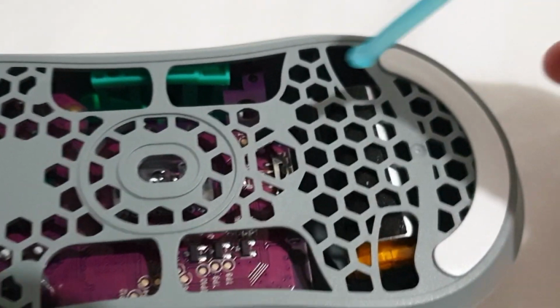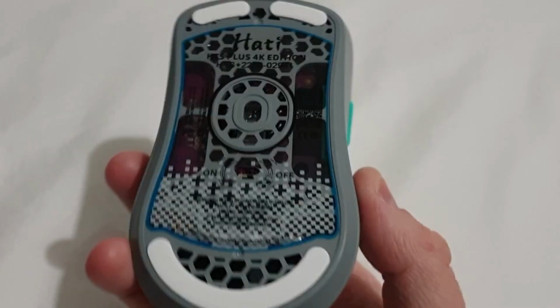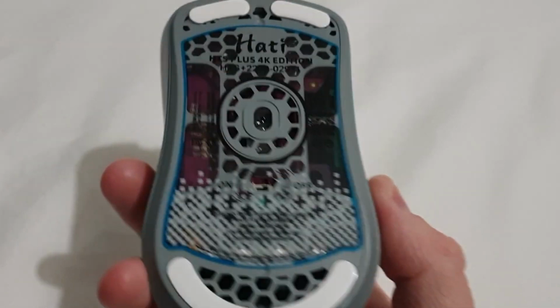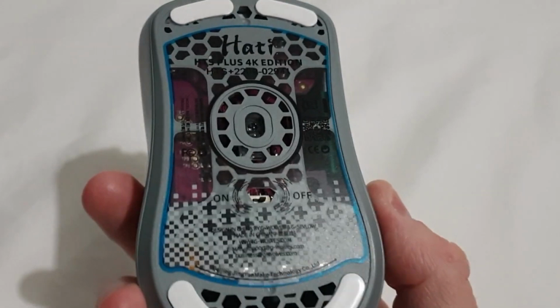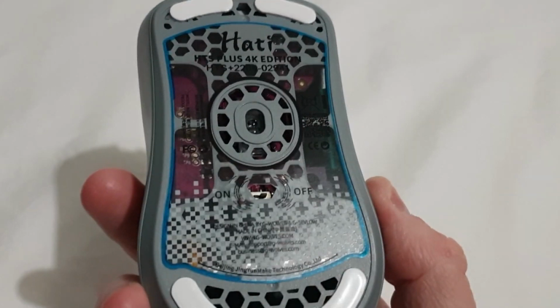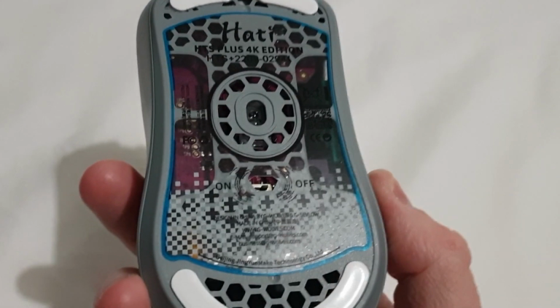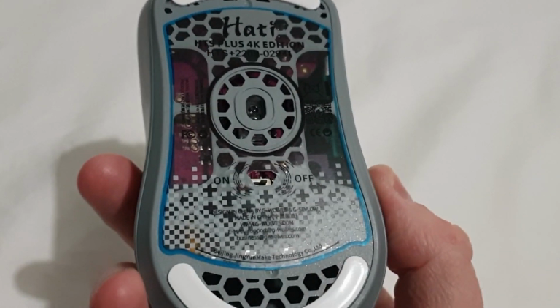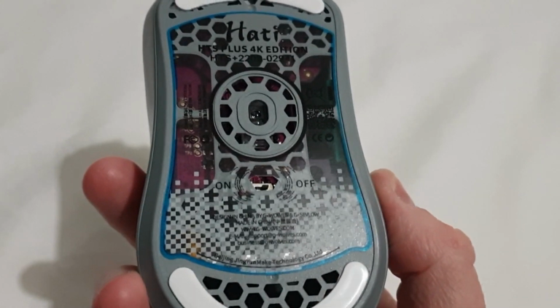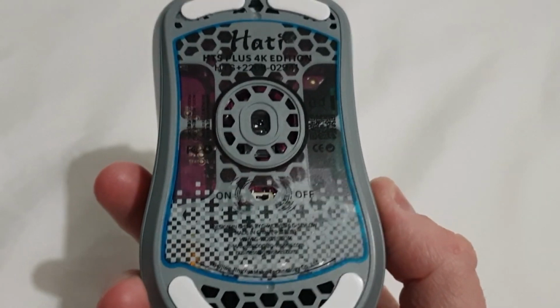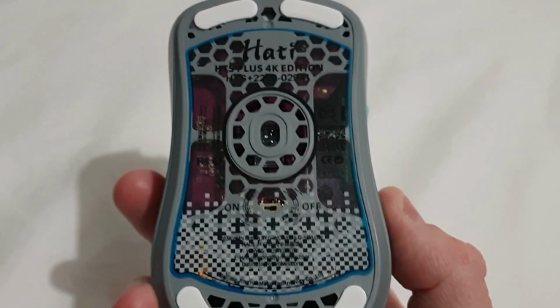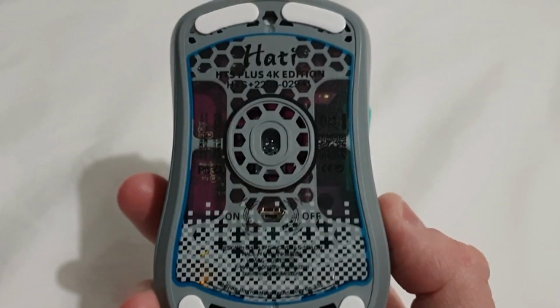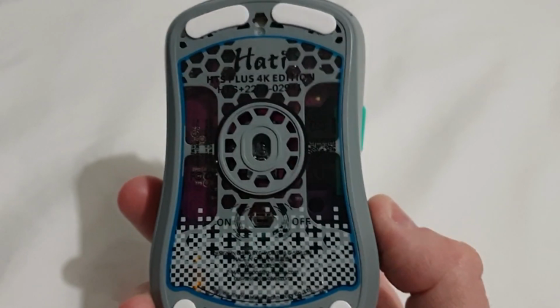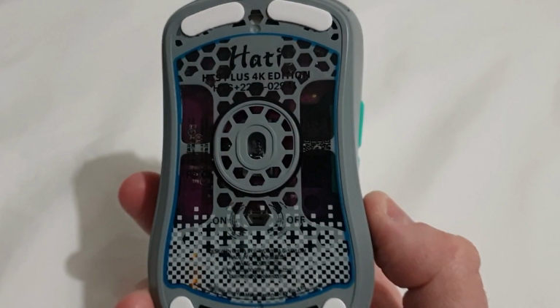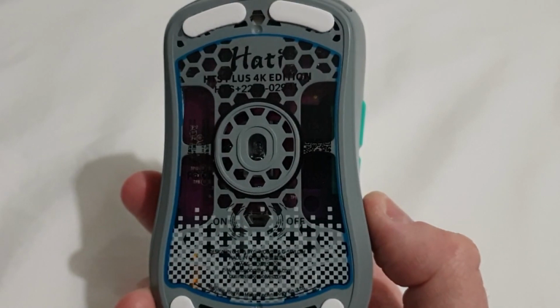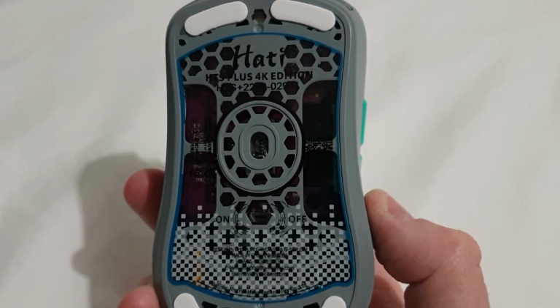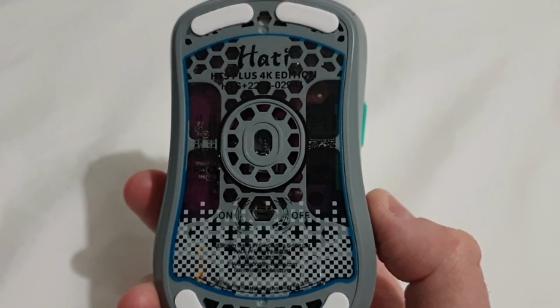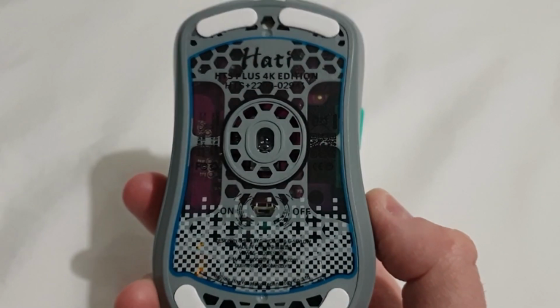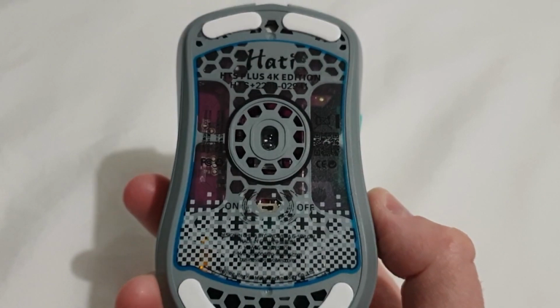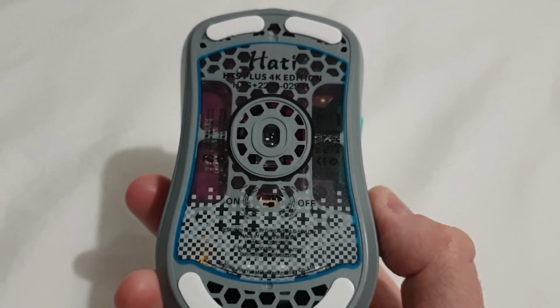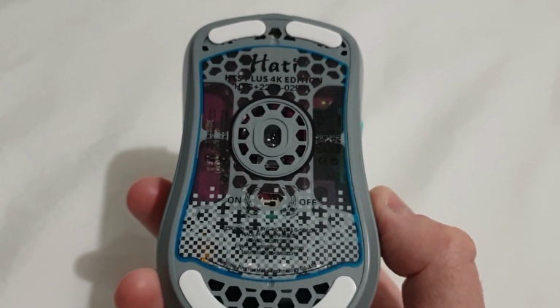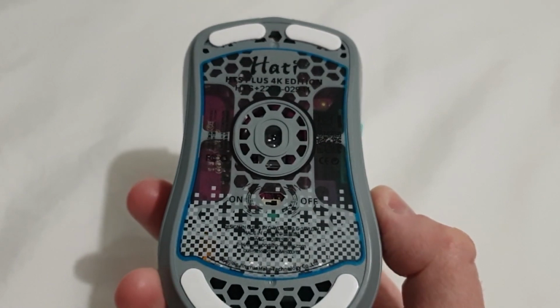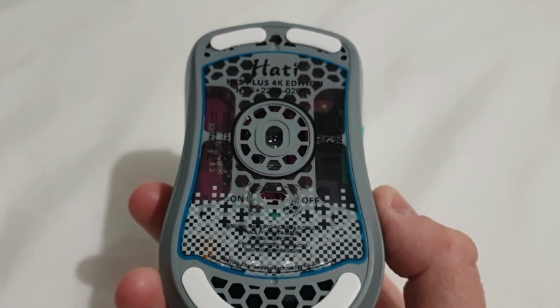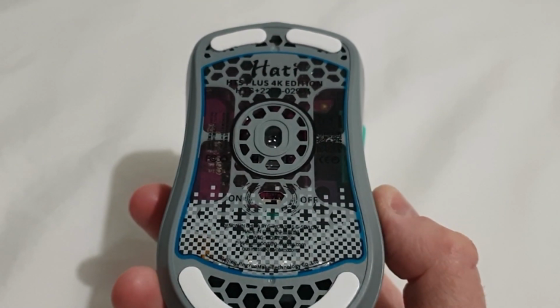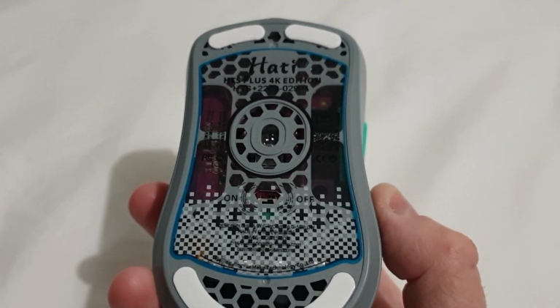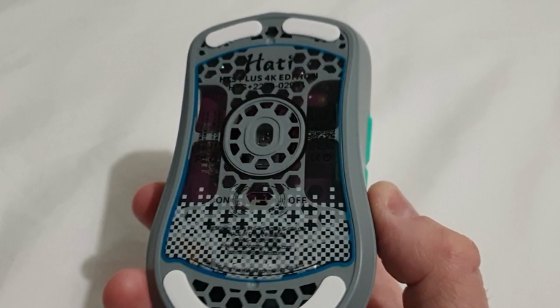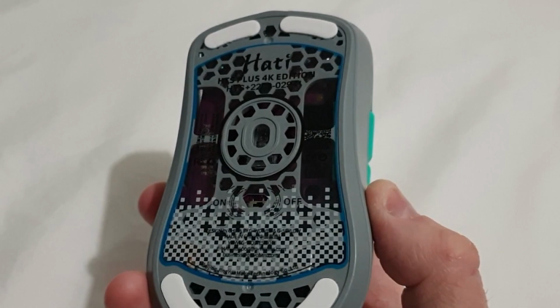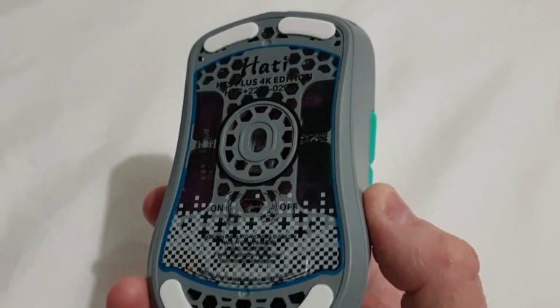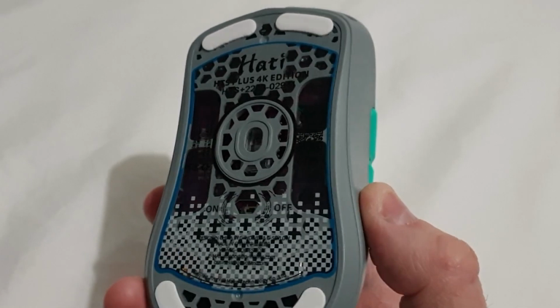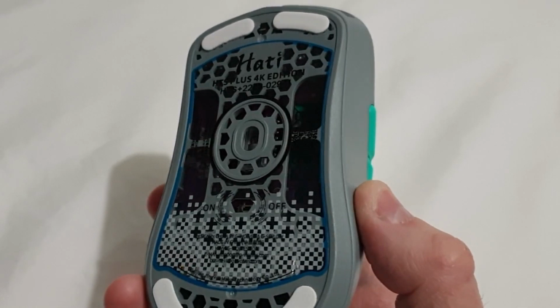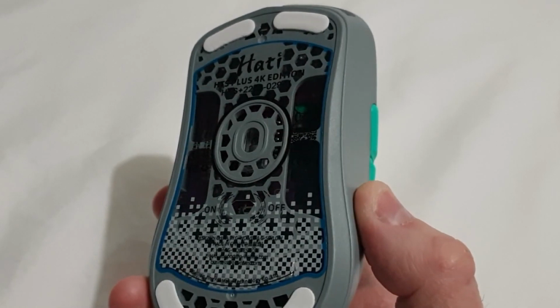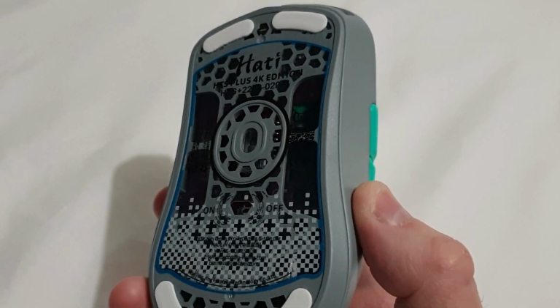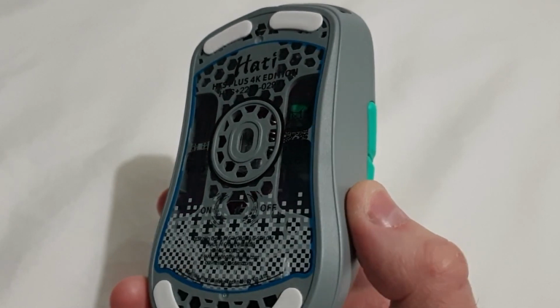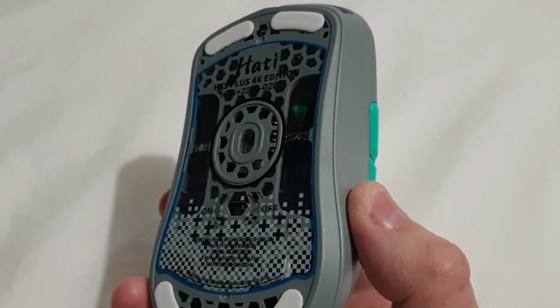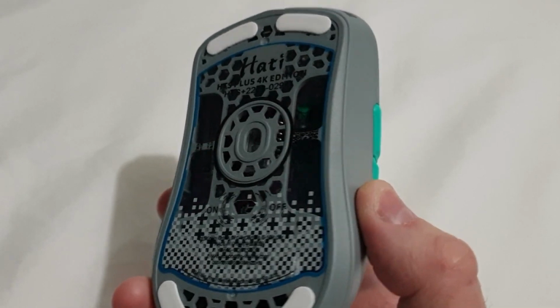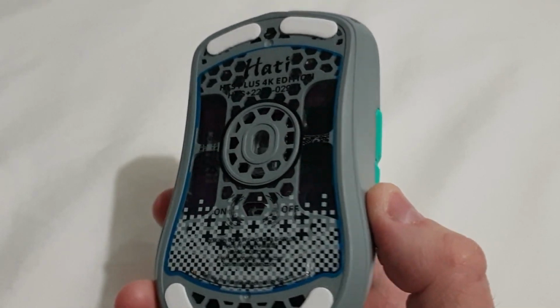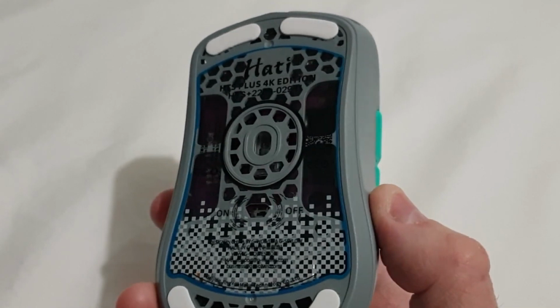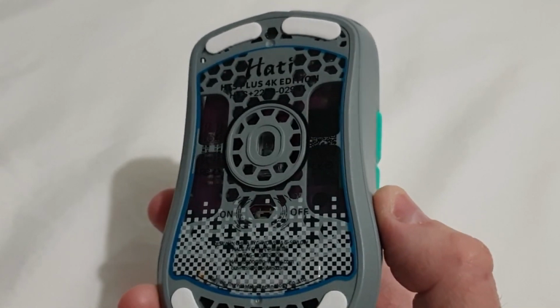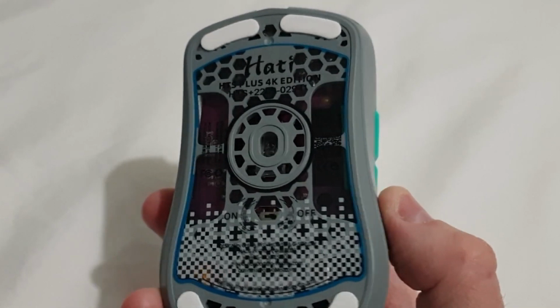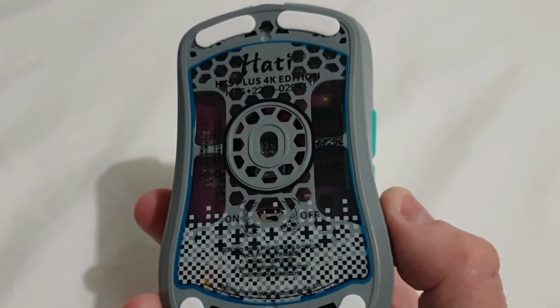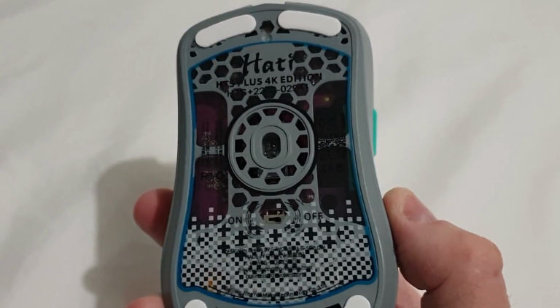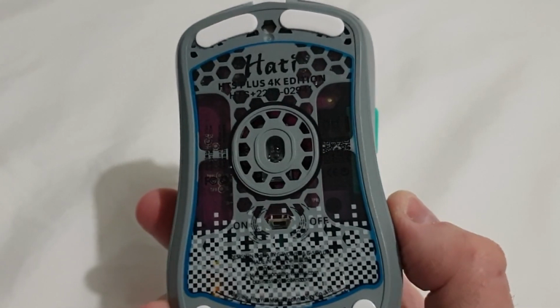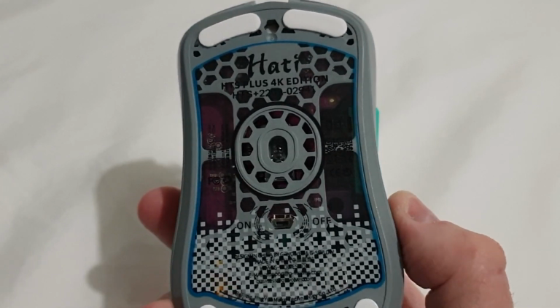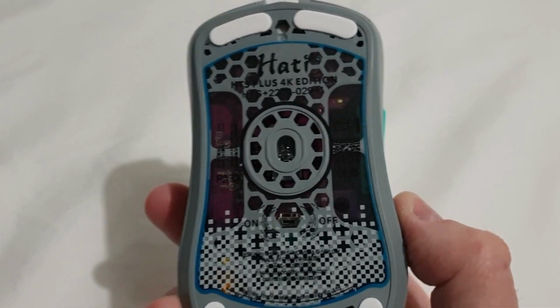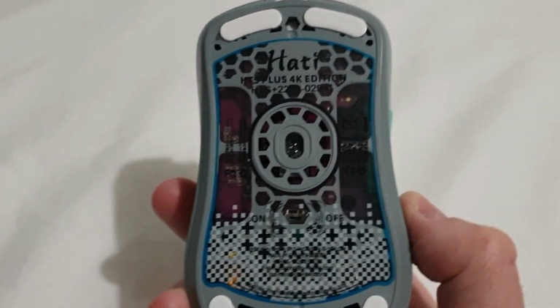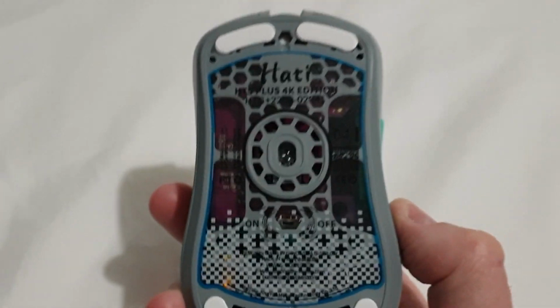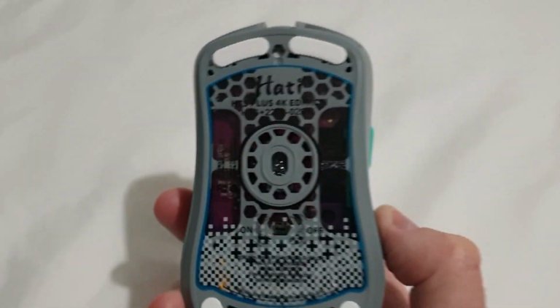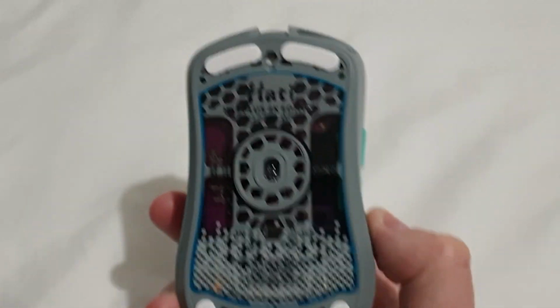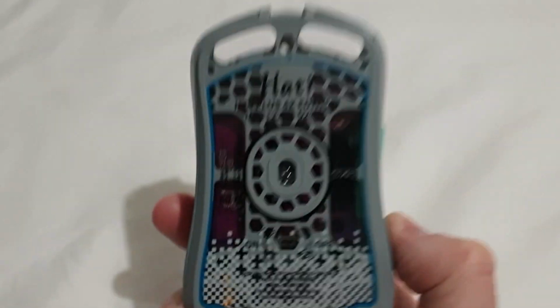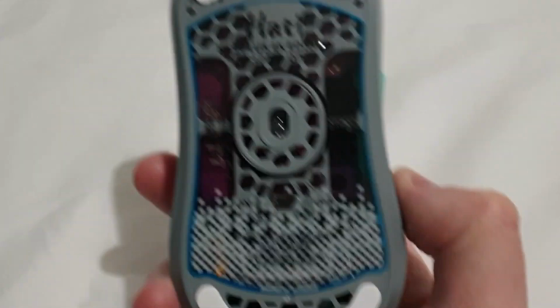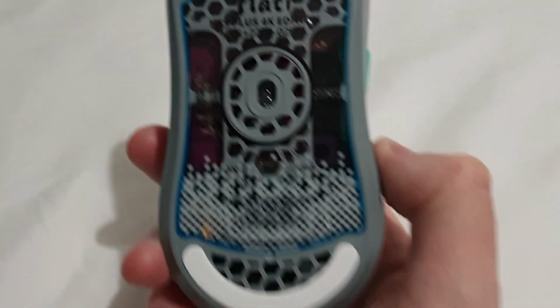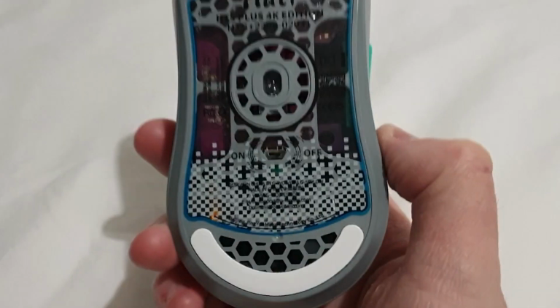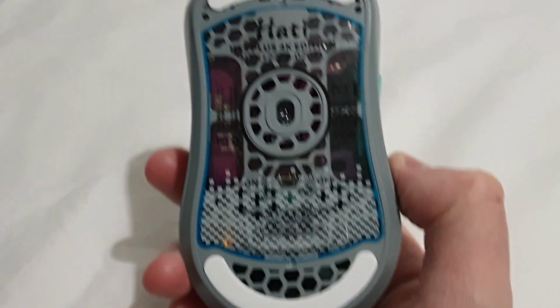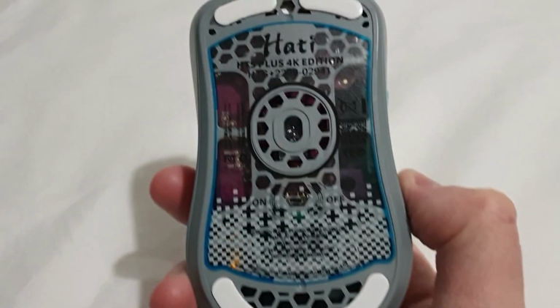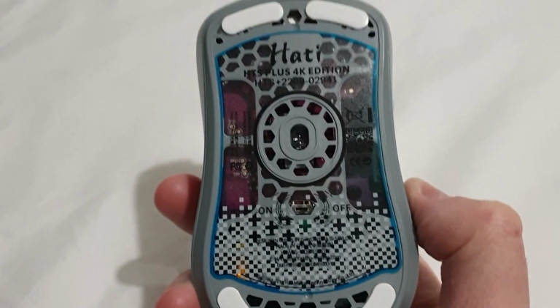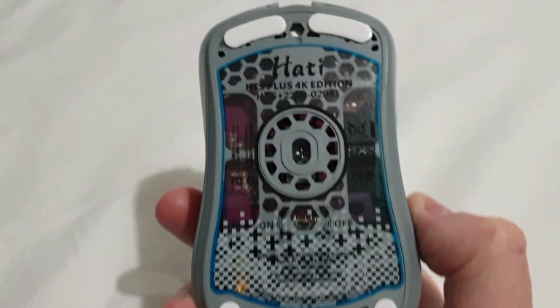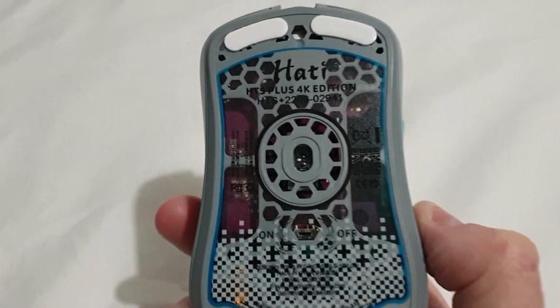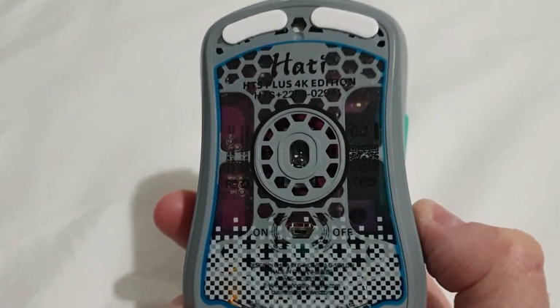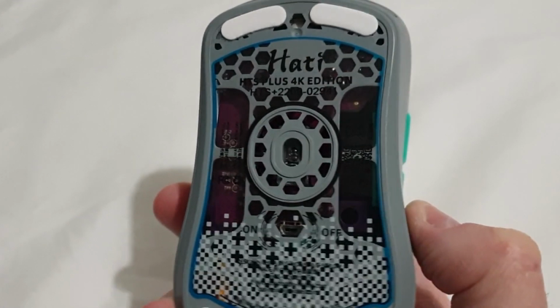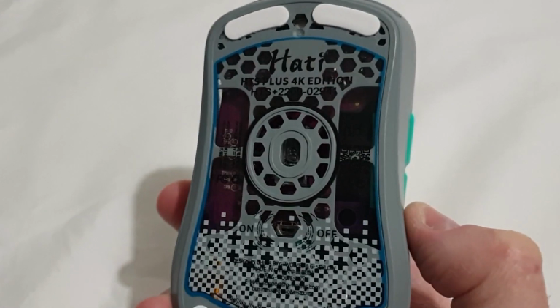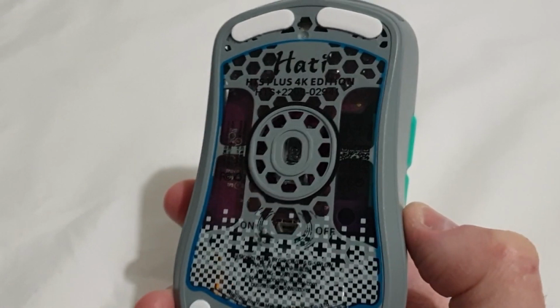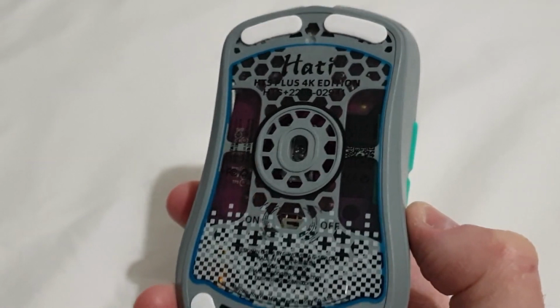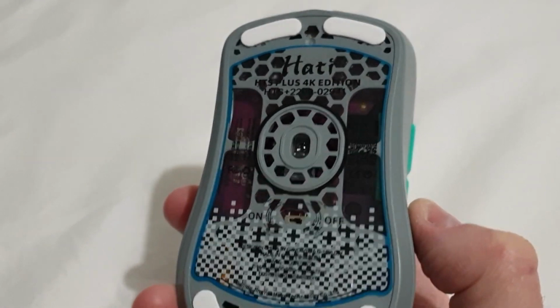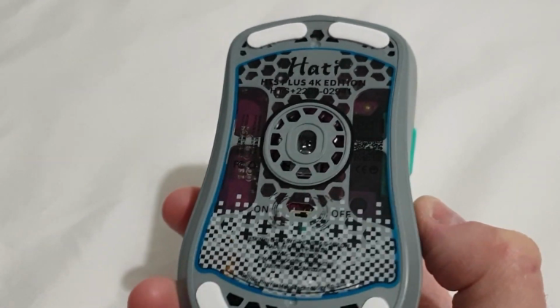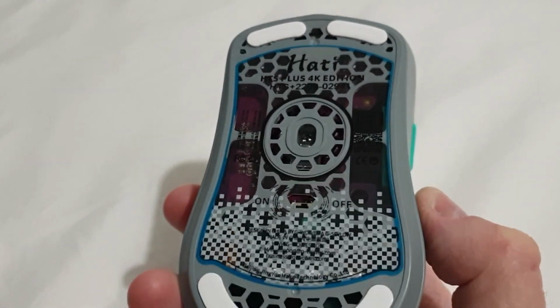There's also a sticker that you can put on the bottom of the mouse if you want to keep dust out of it. There are also little indicators on the sticker so you know which side is on and which is off, which is really handy.